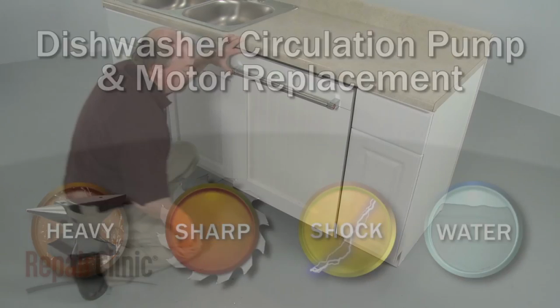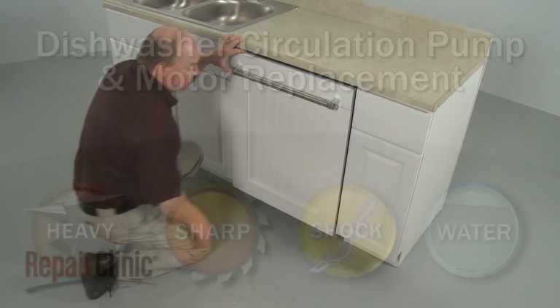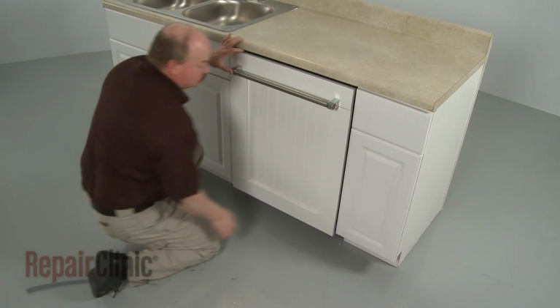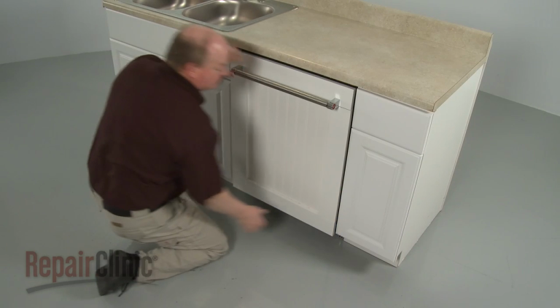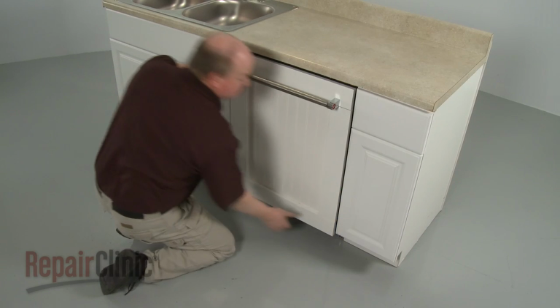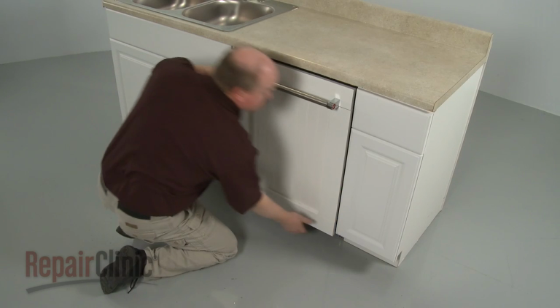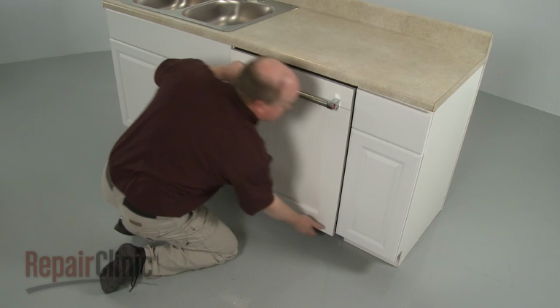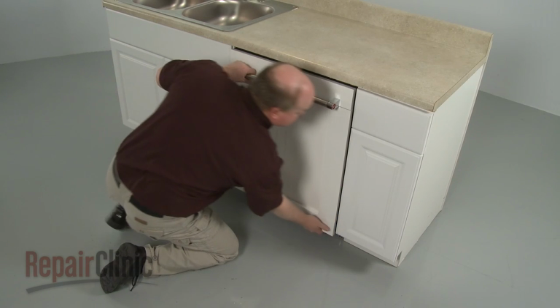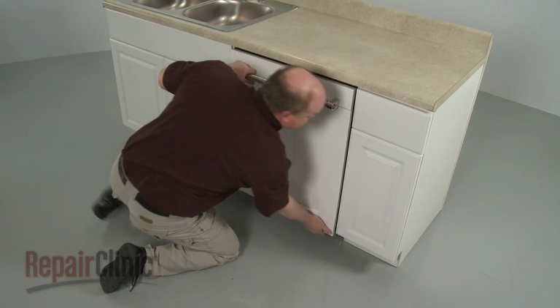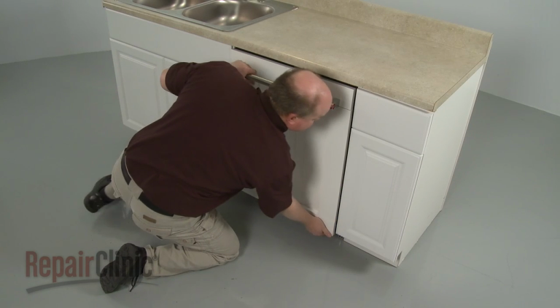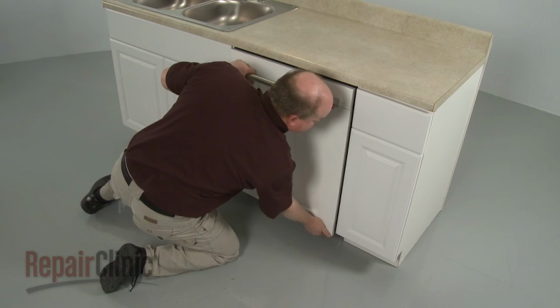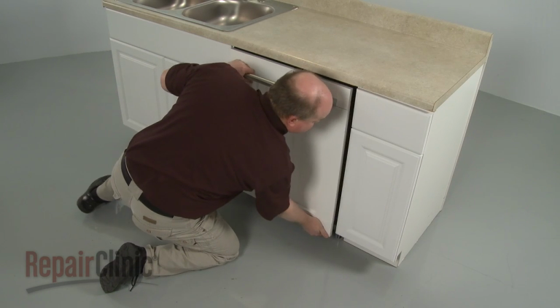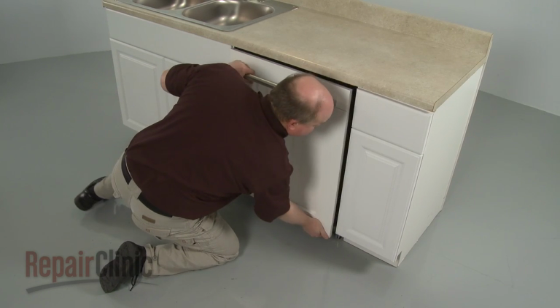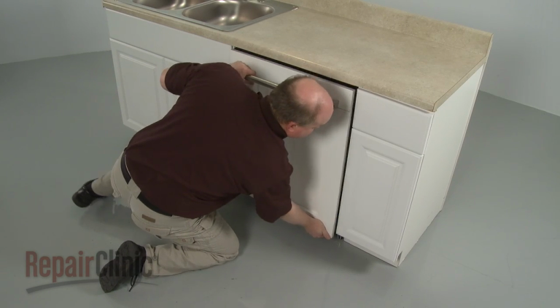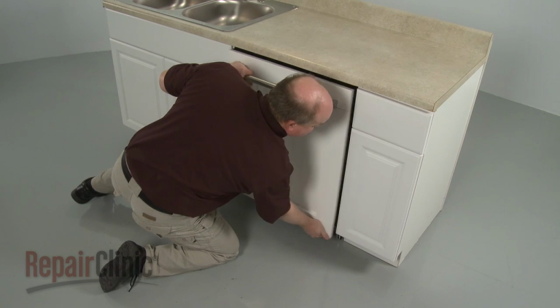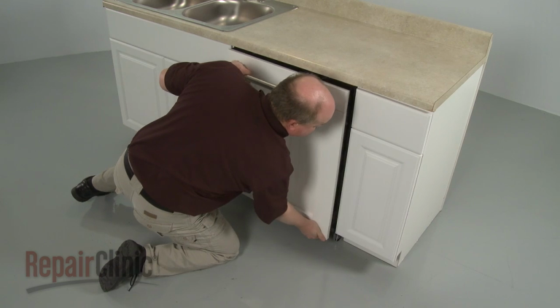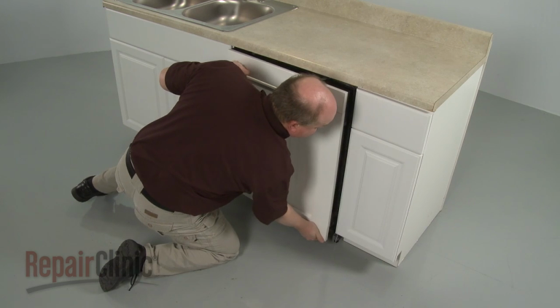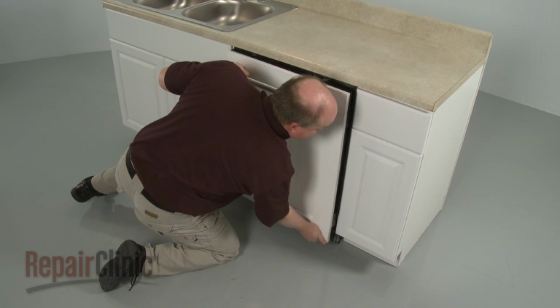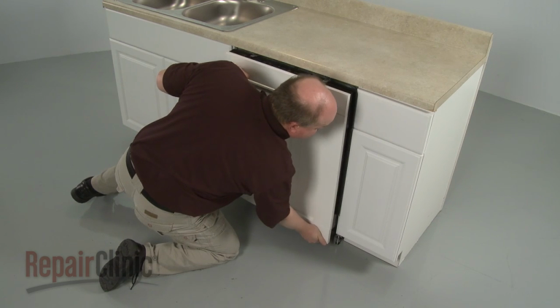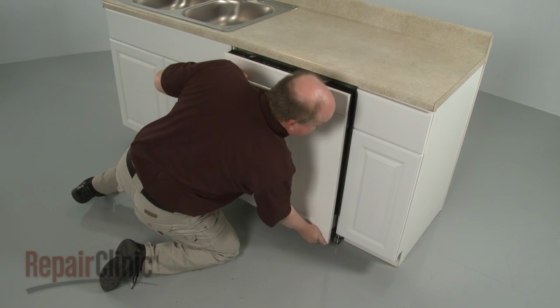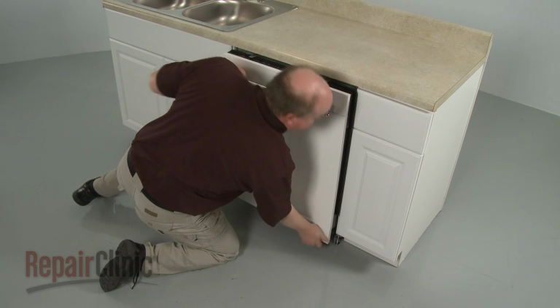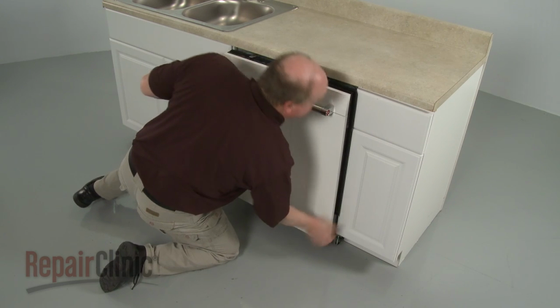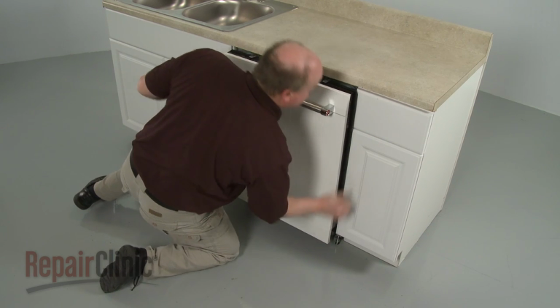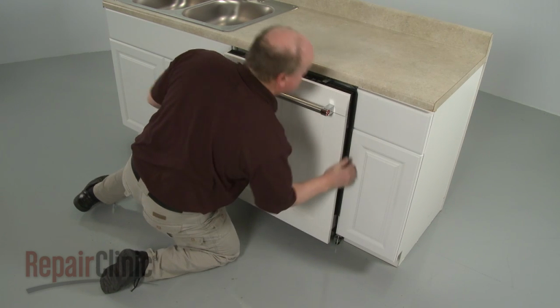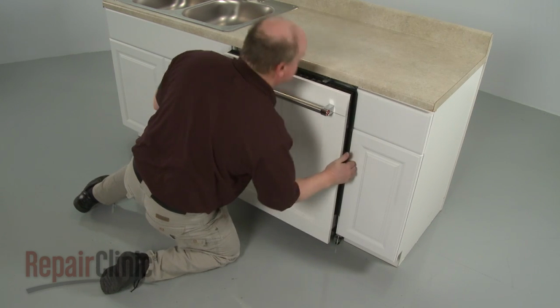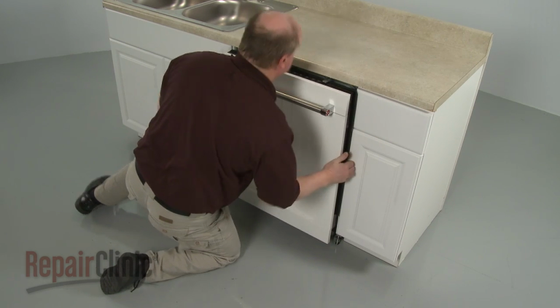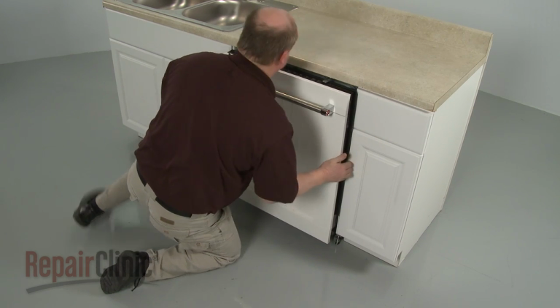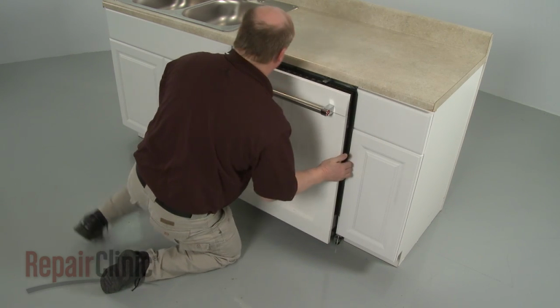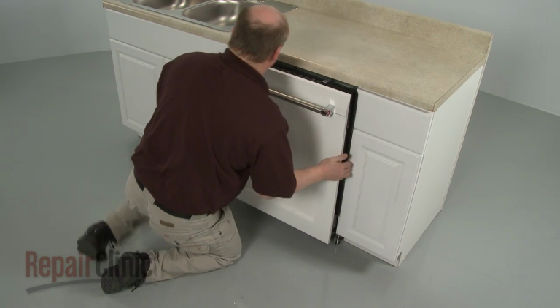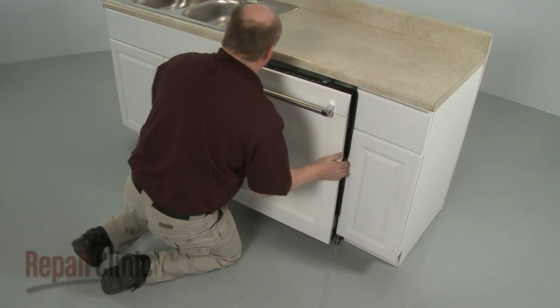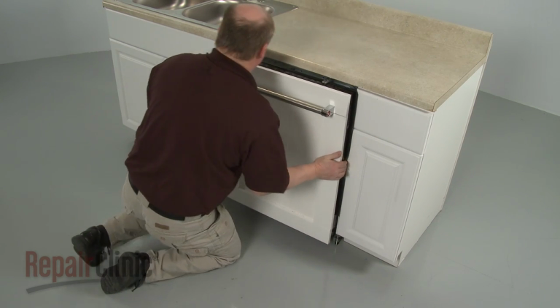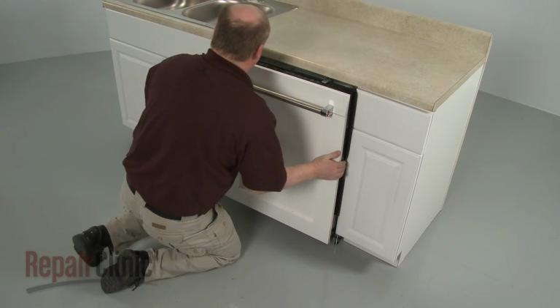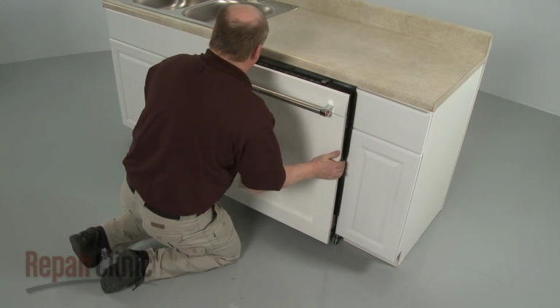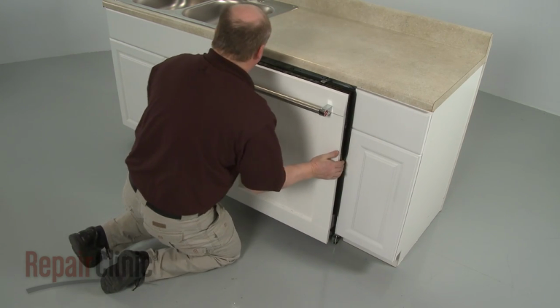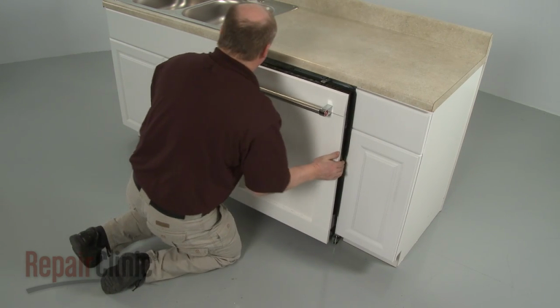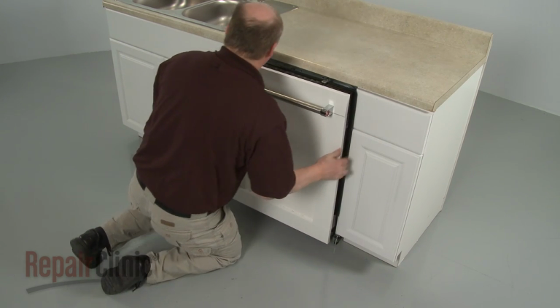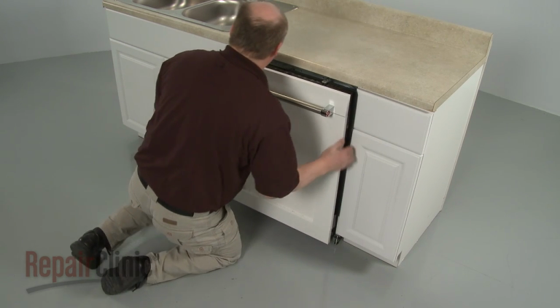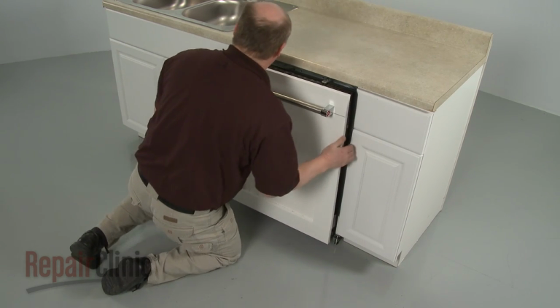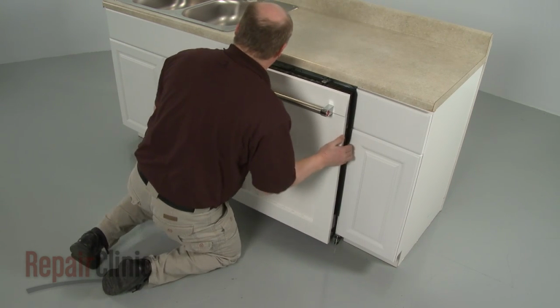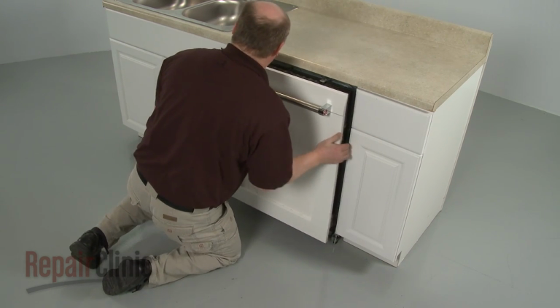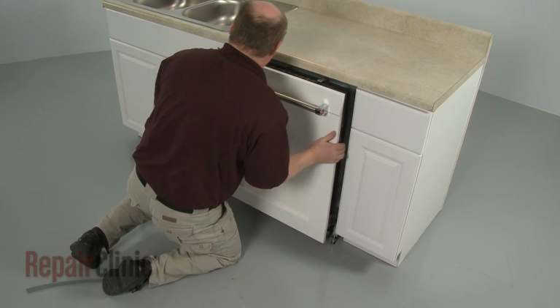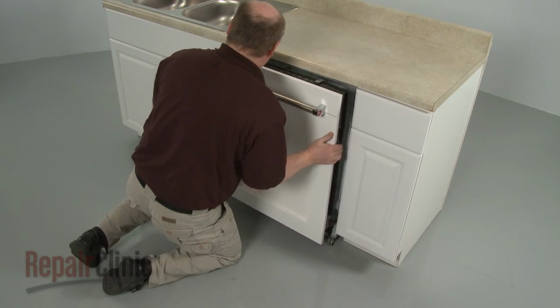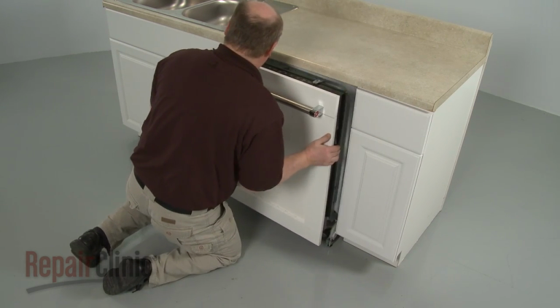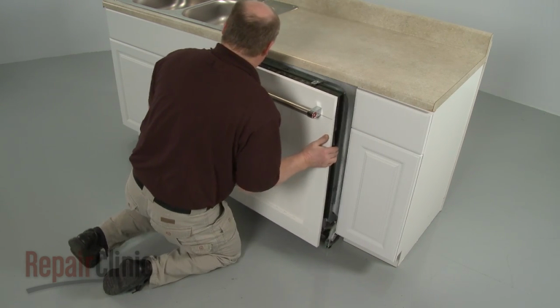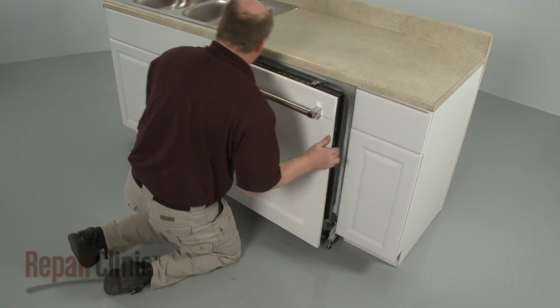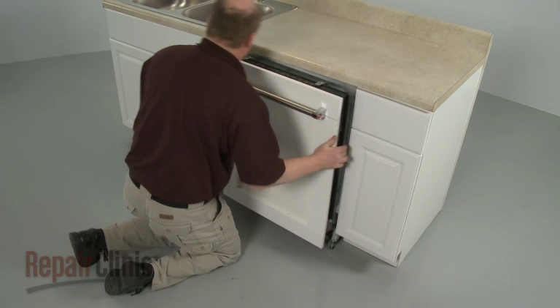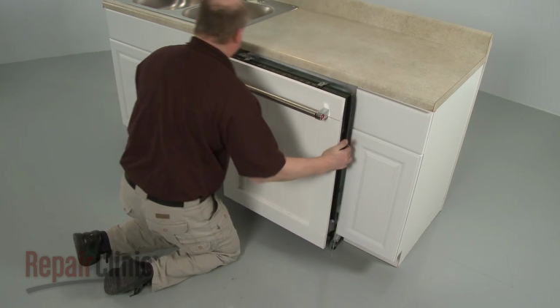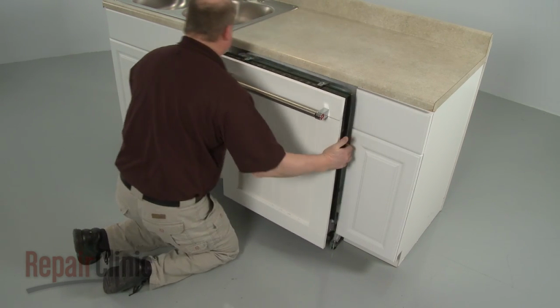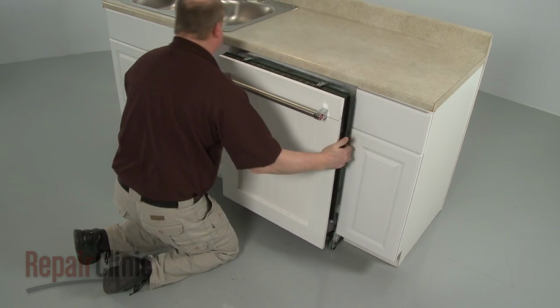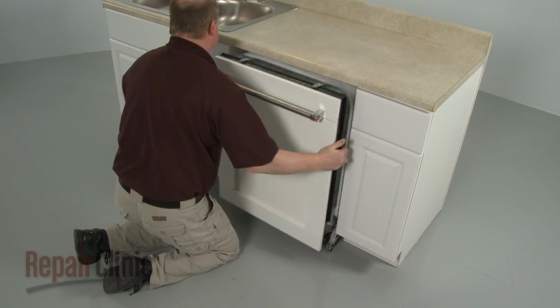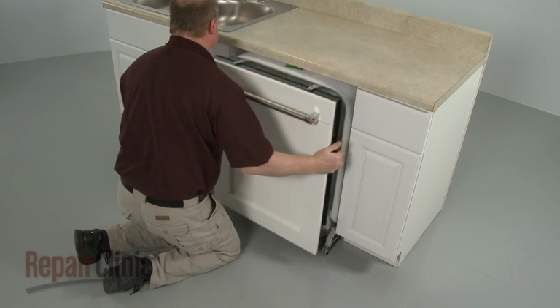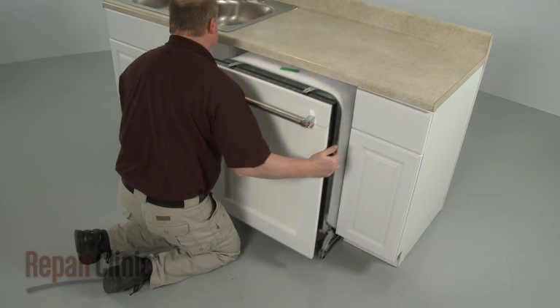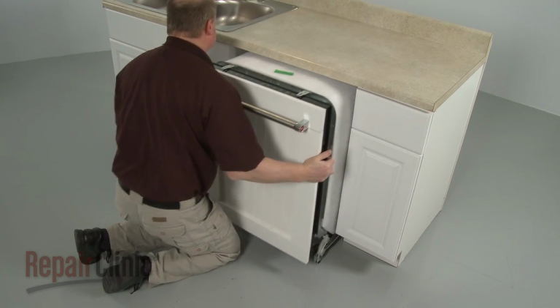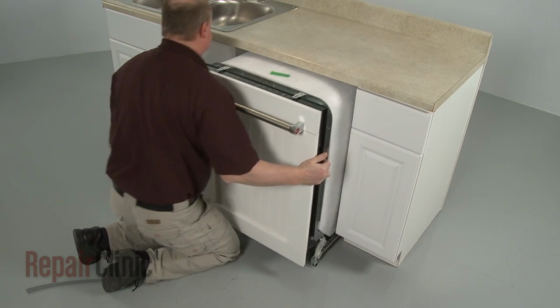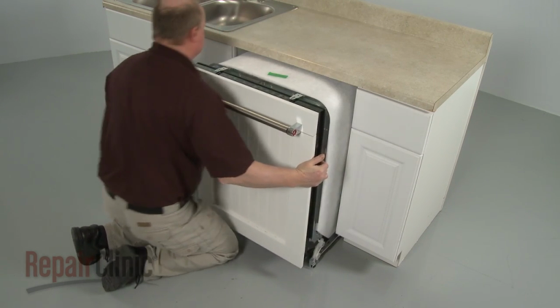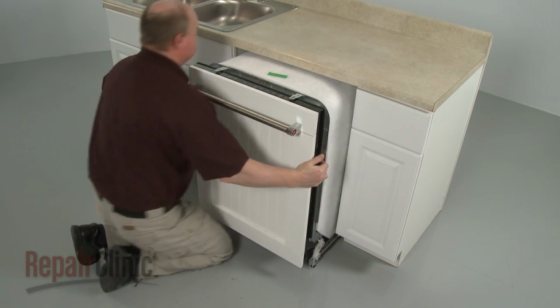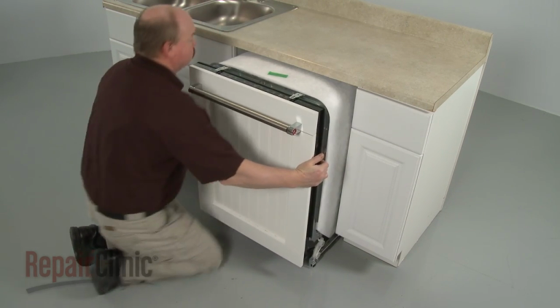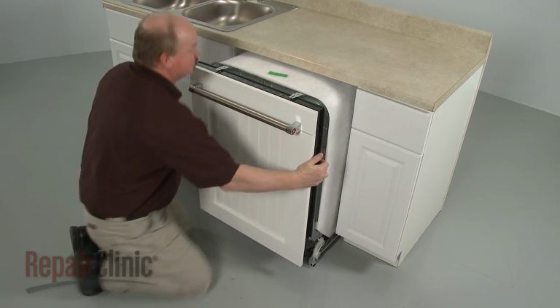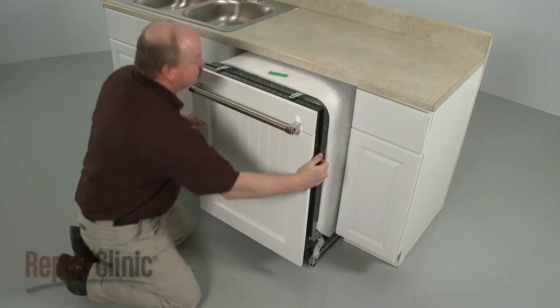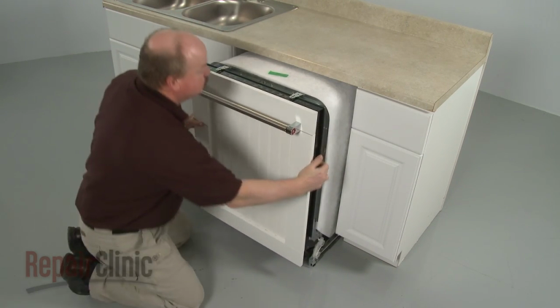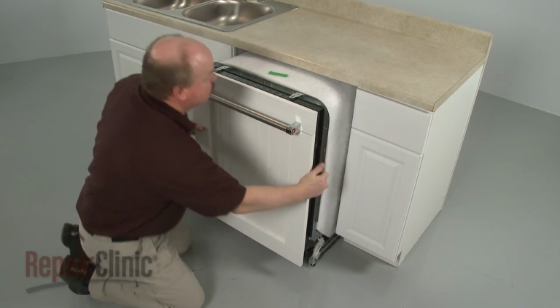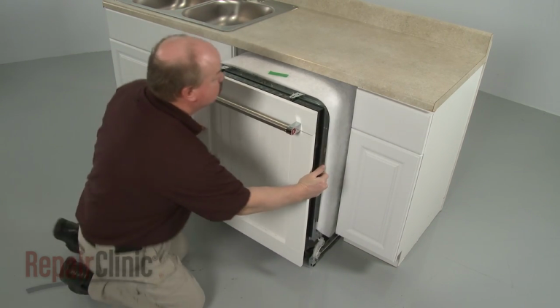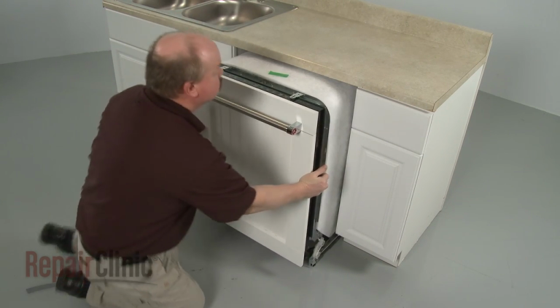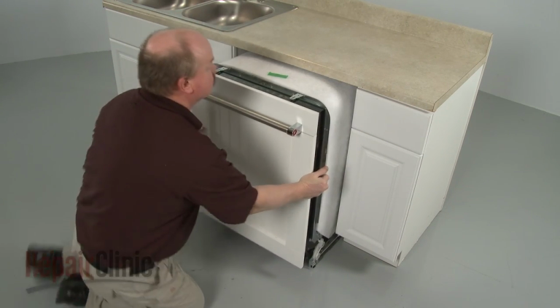To replace the circulation pump and motor on your dishwasher, you will need to fully uninstall the appliance.